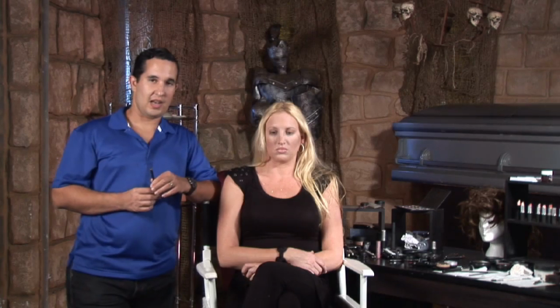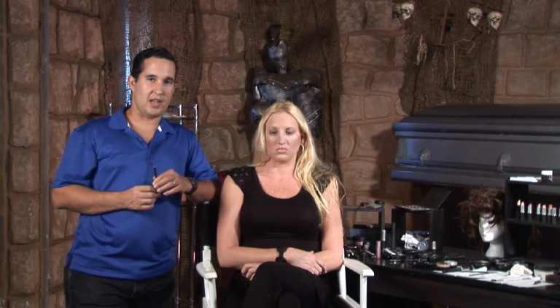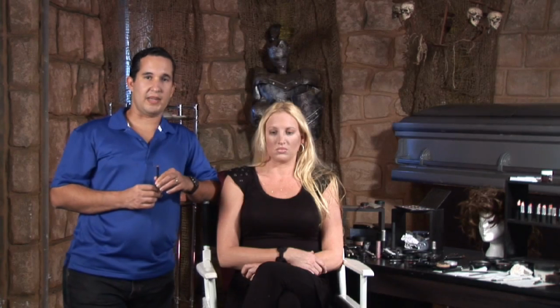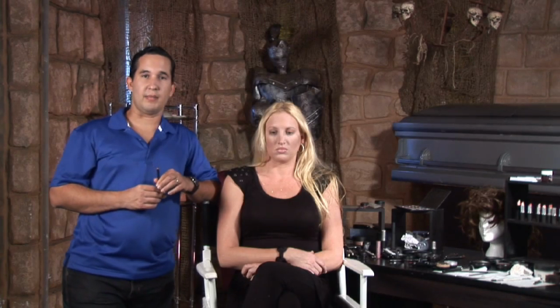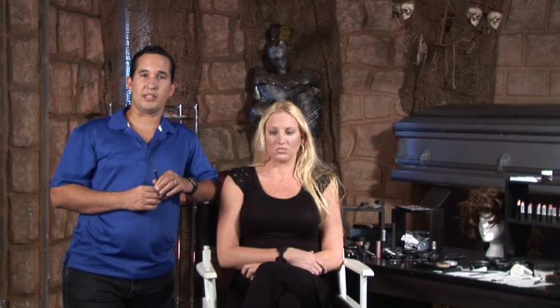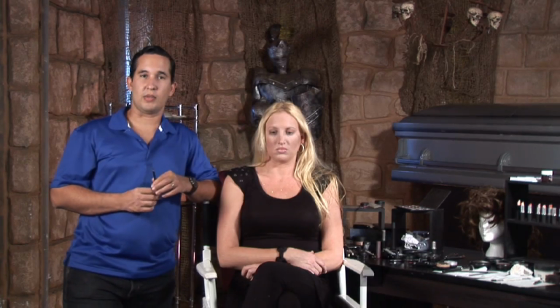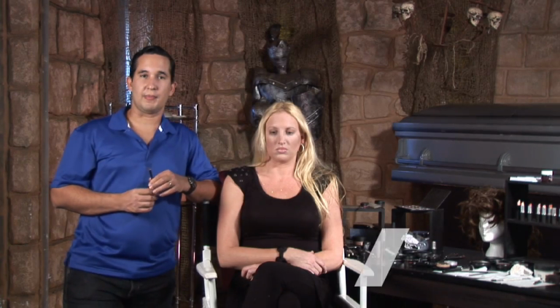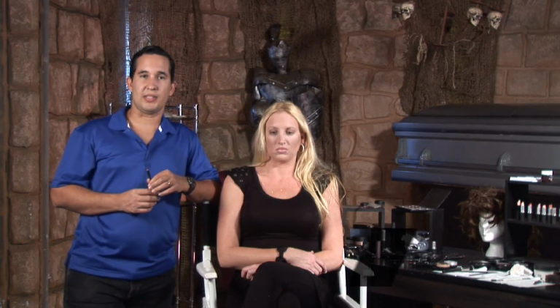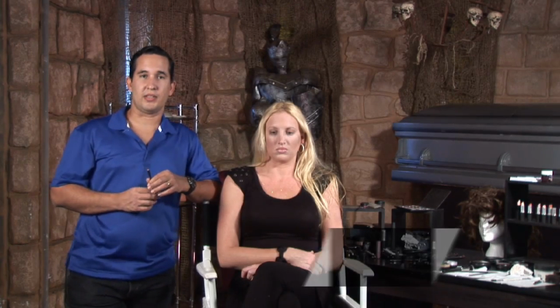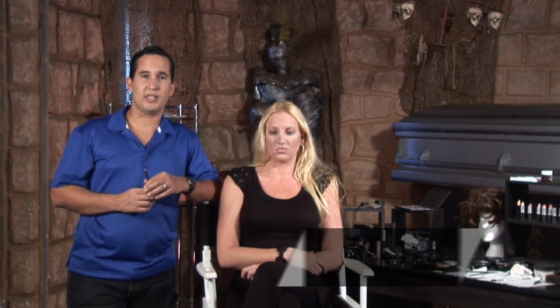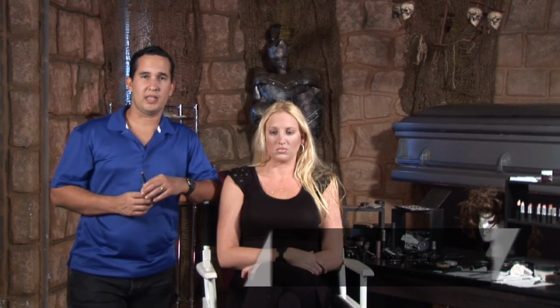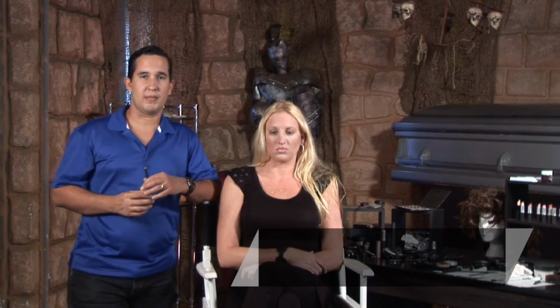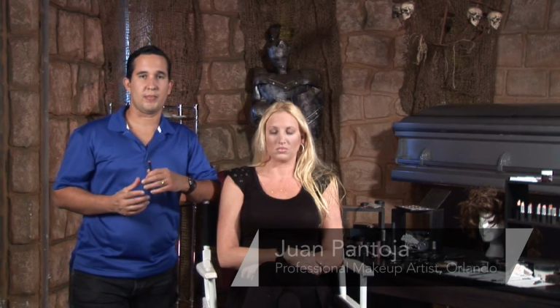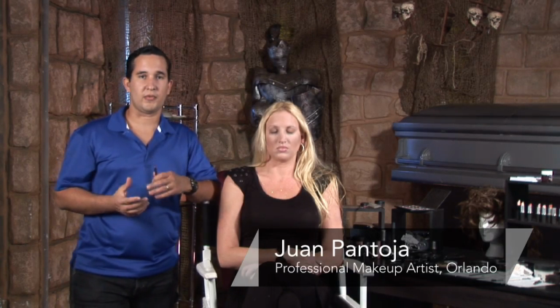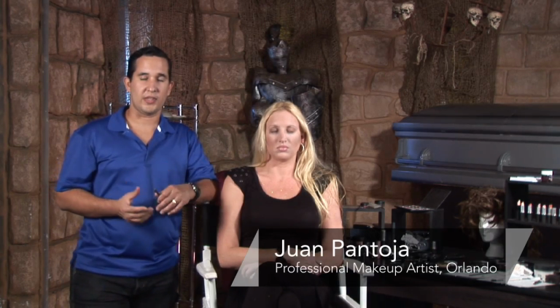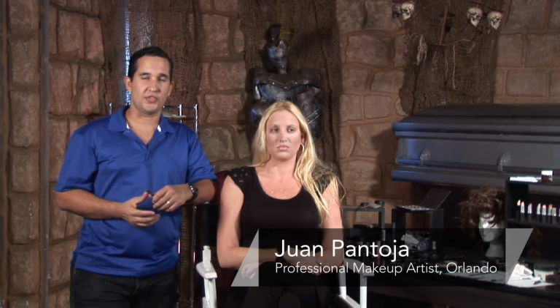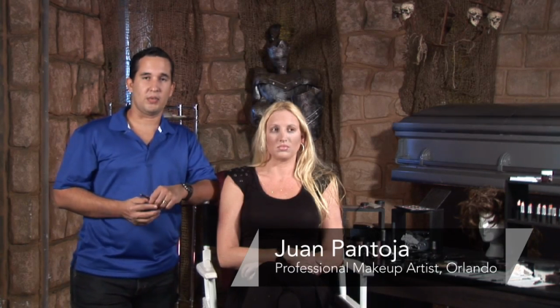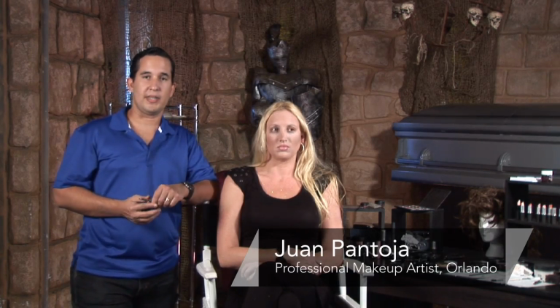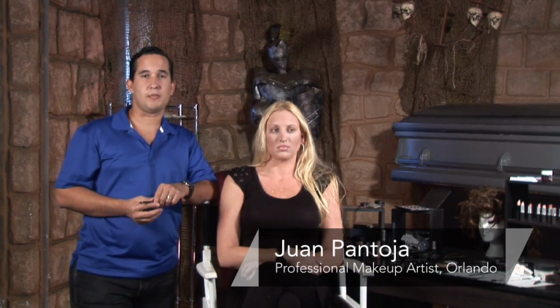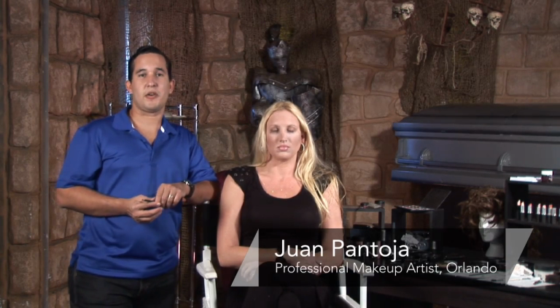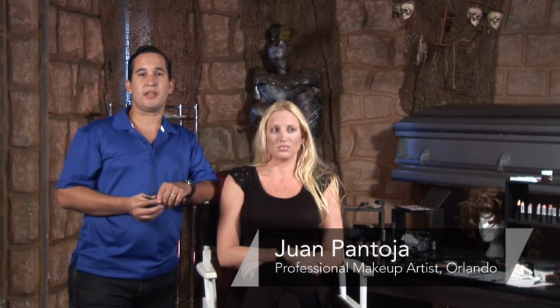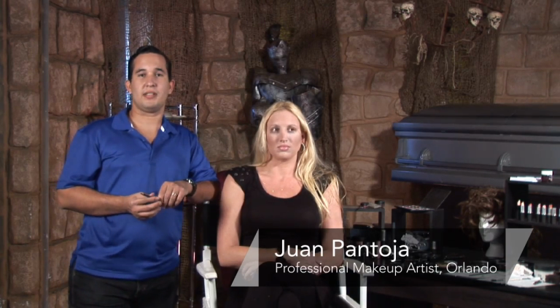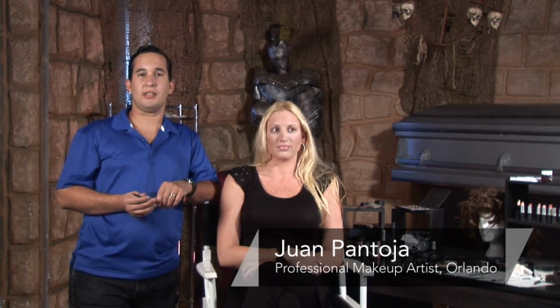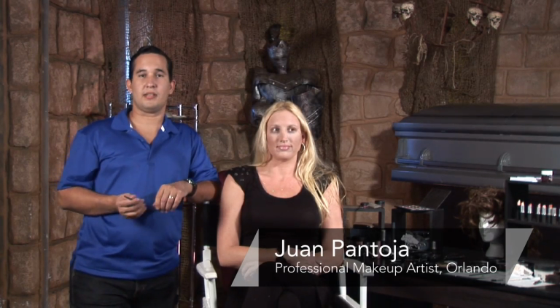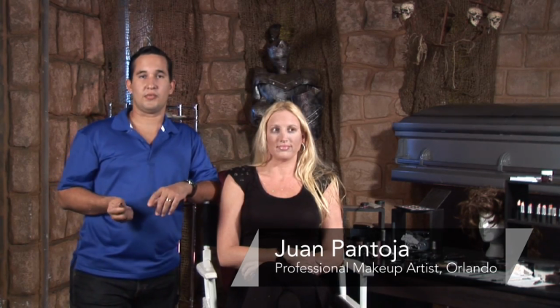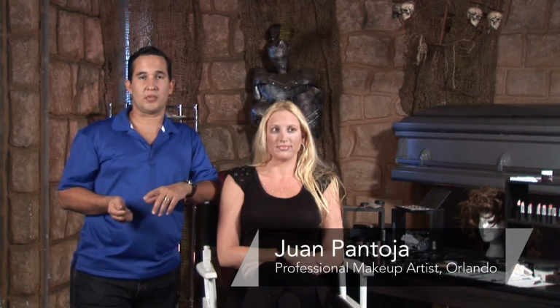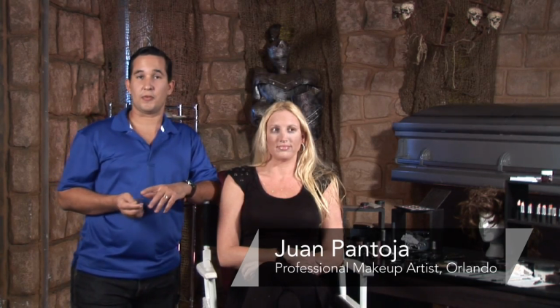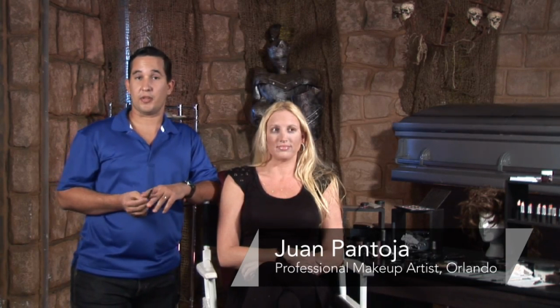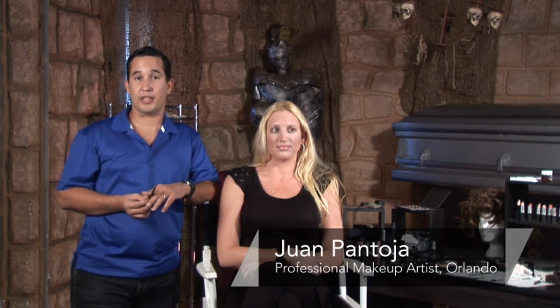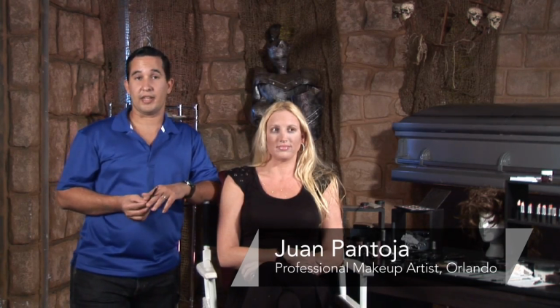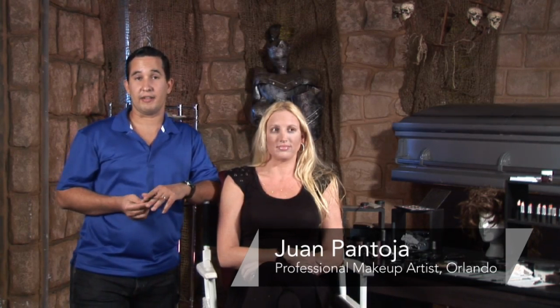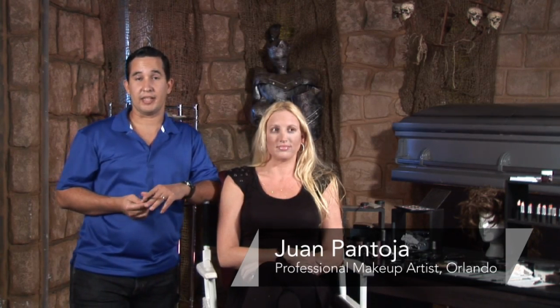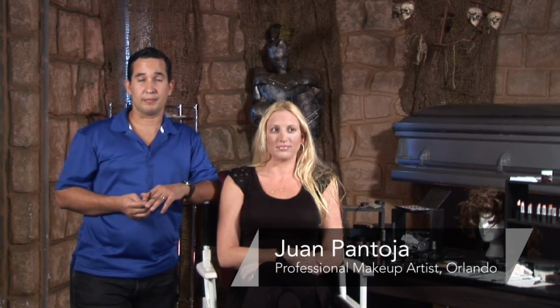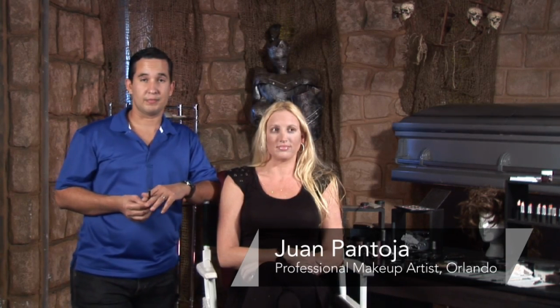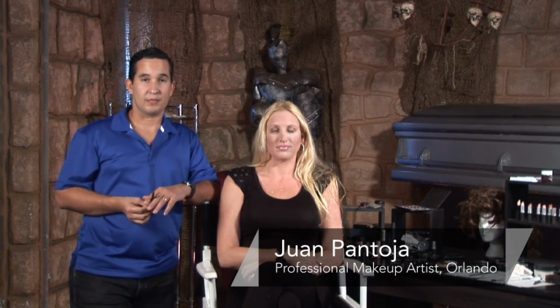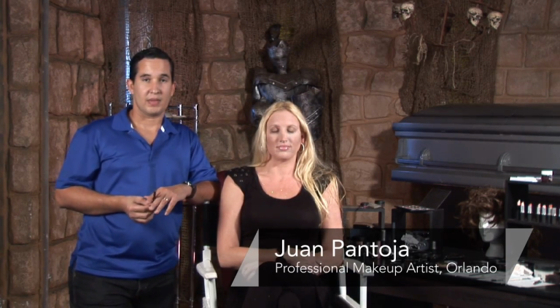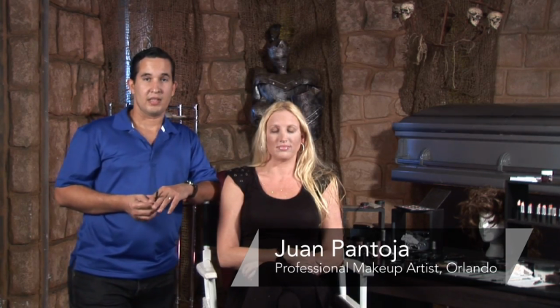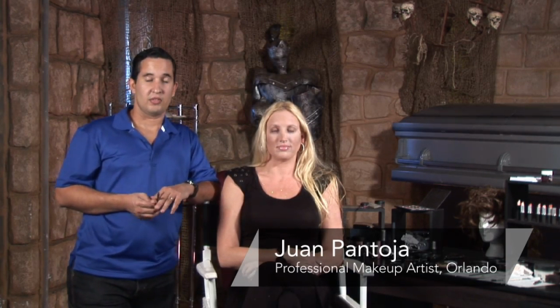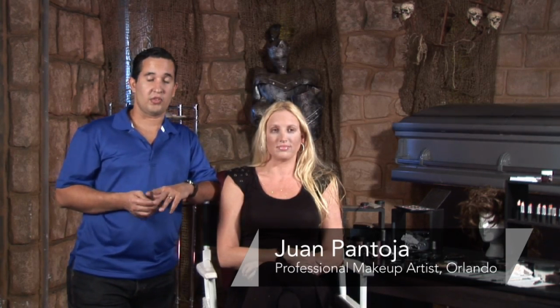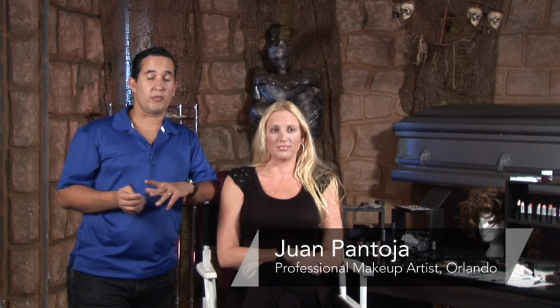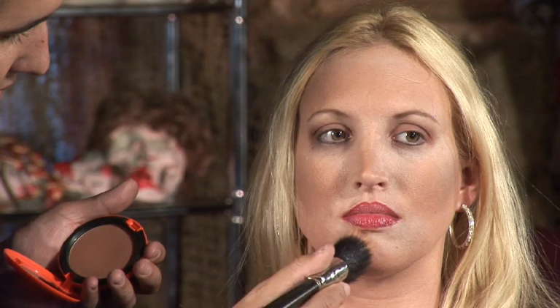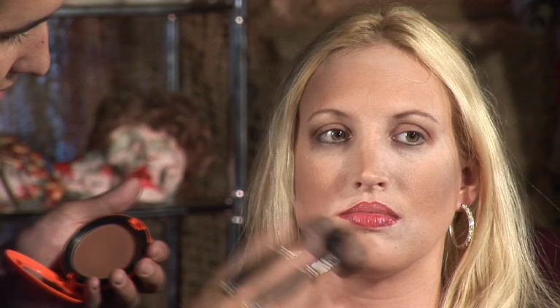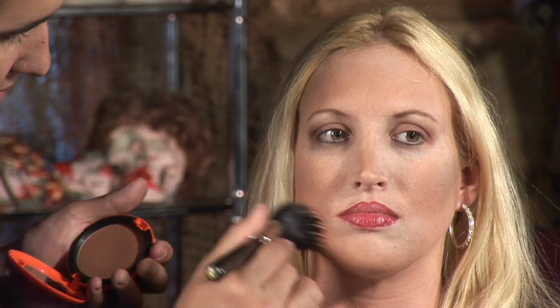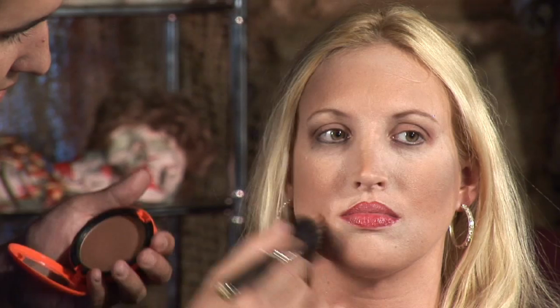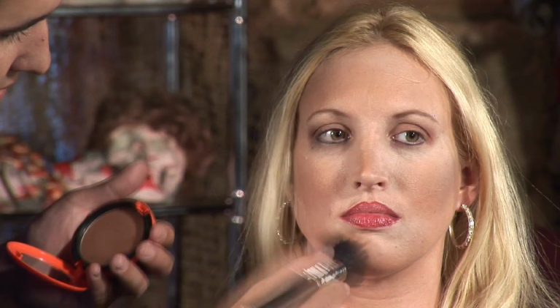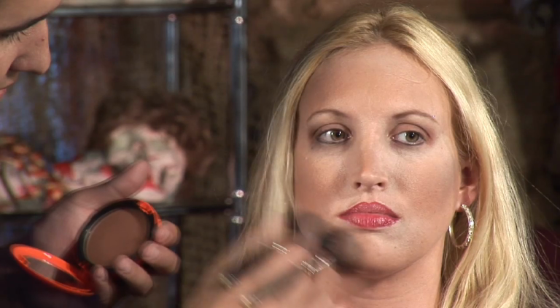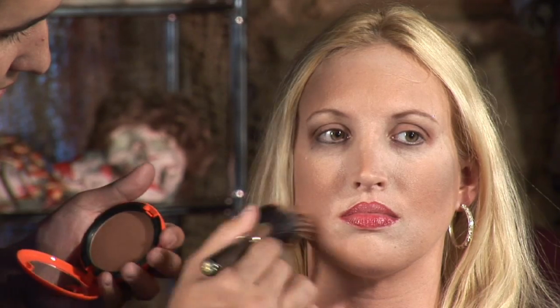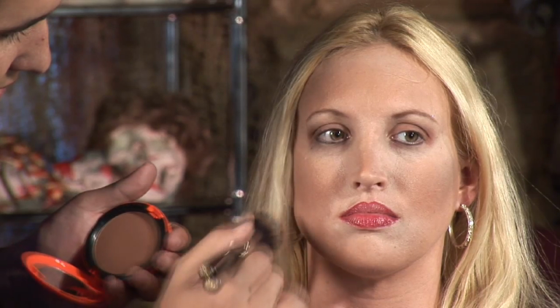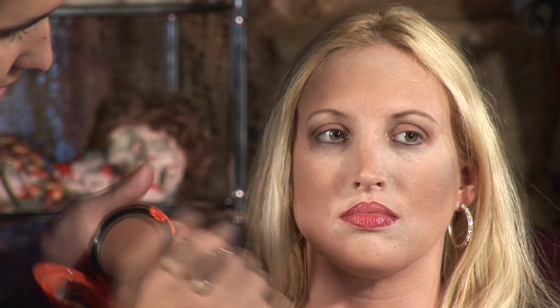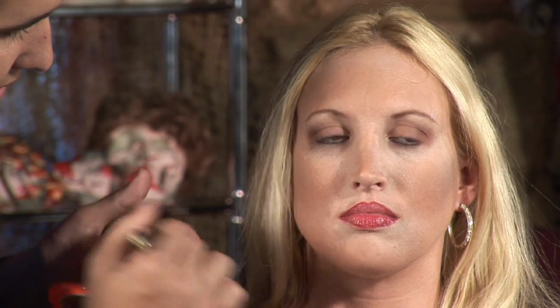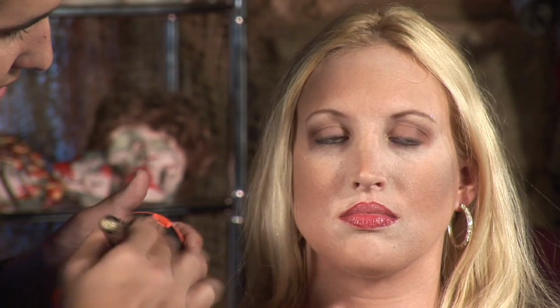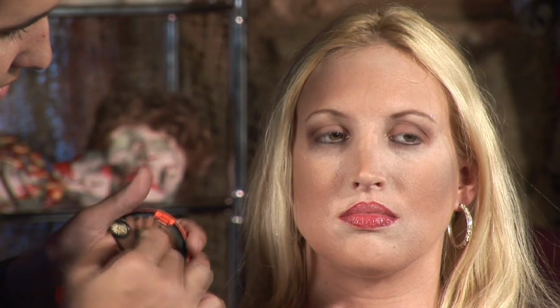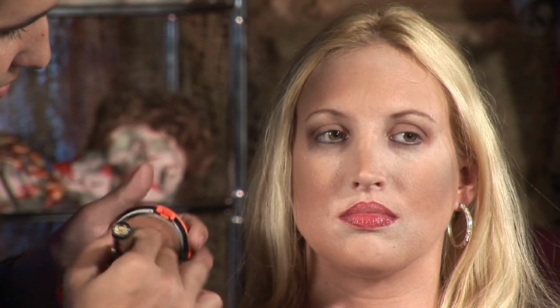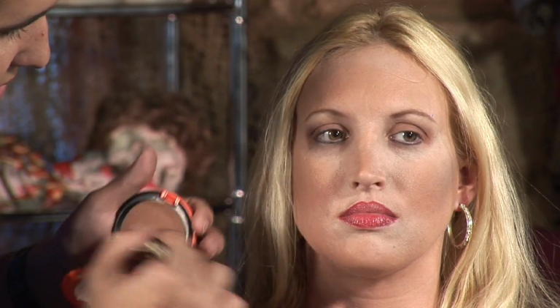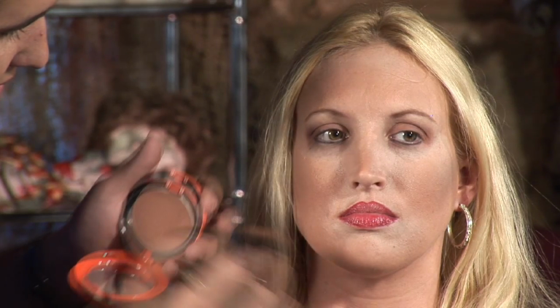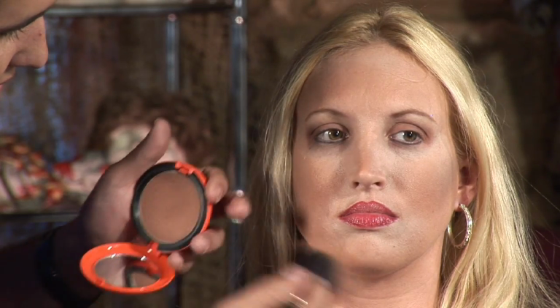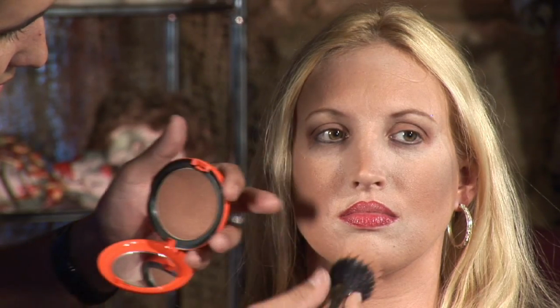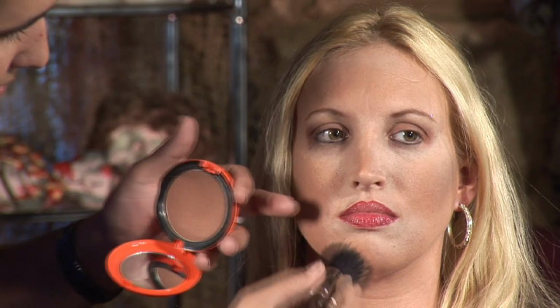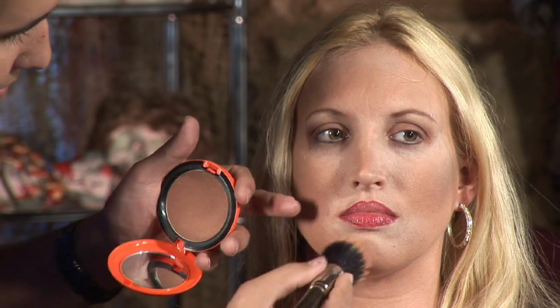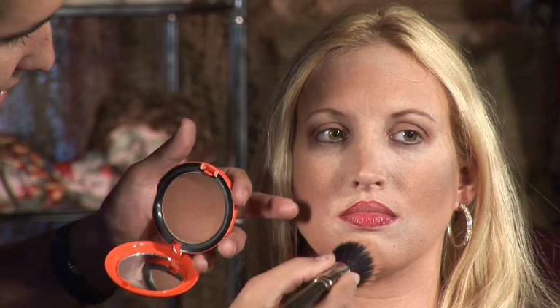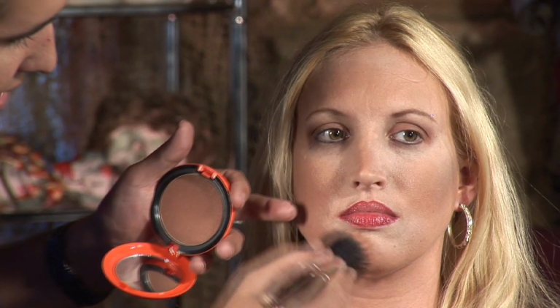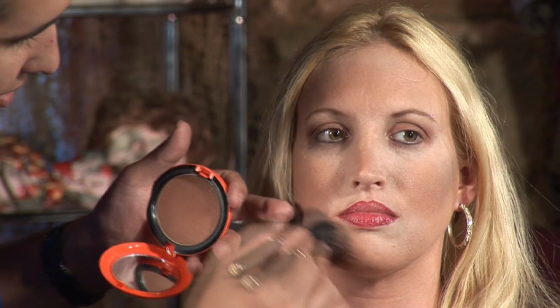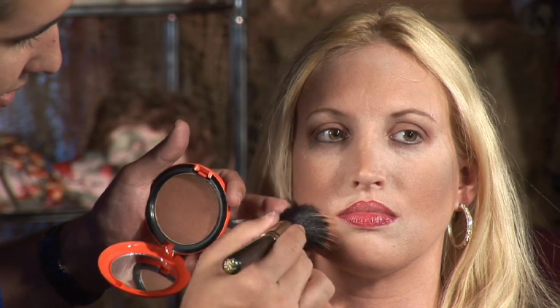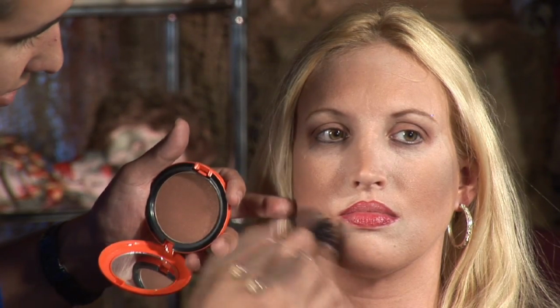Hi, my name is Juan Pantoja. I'm a professional makeup artist in the central Florida area. Today we're going to be talking about how to apply pirate makeup to a woman.